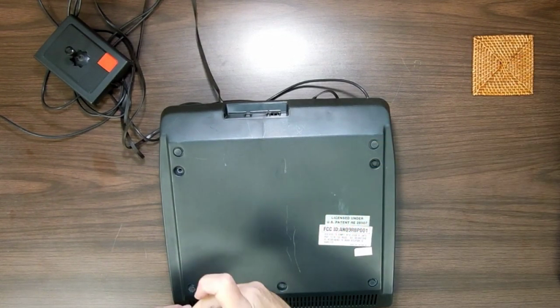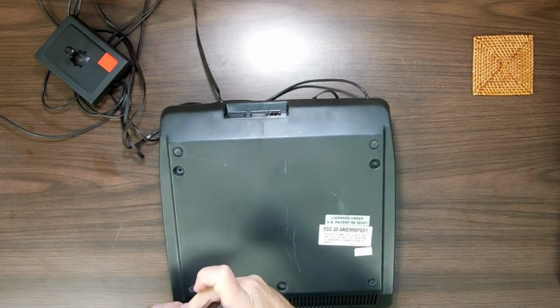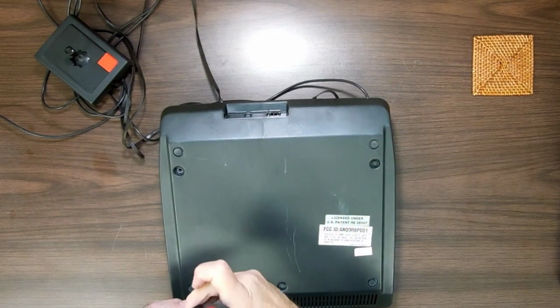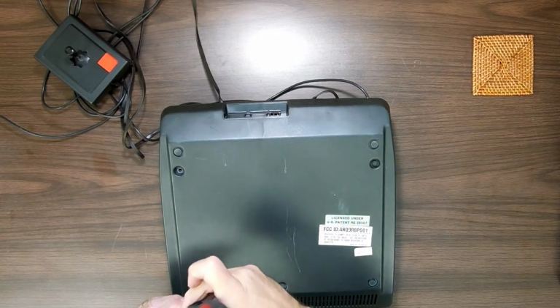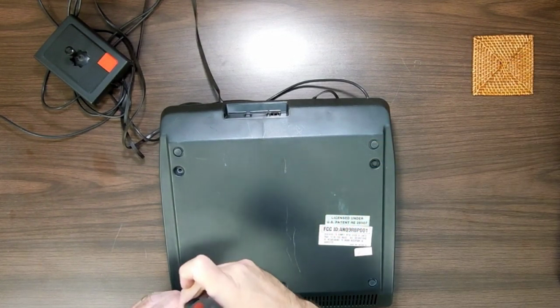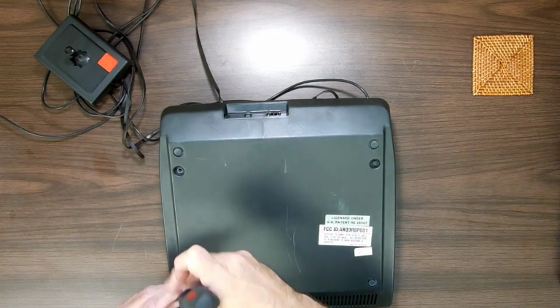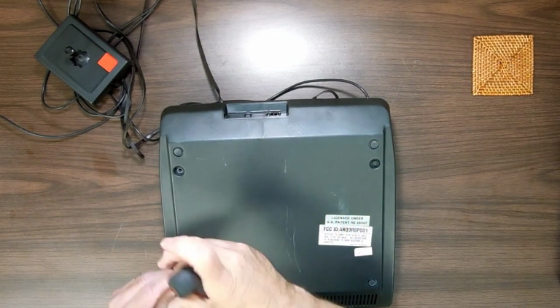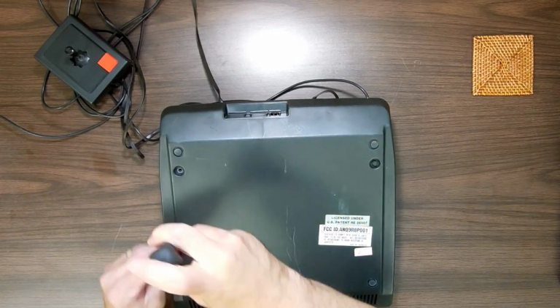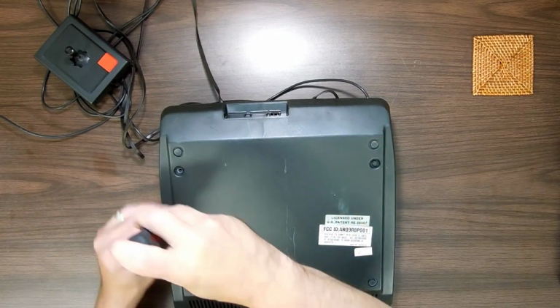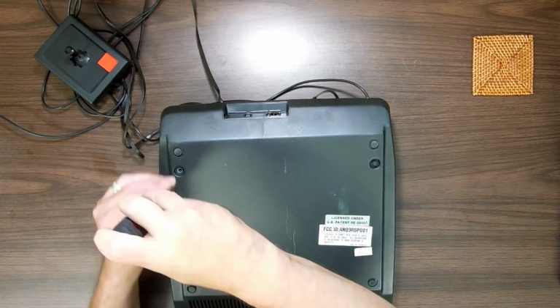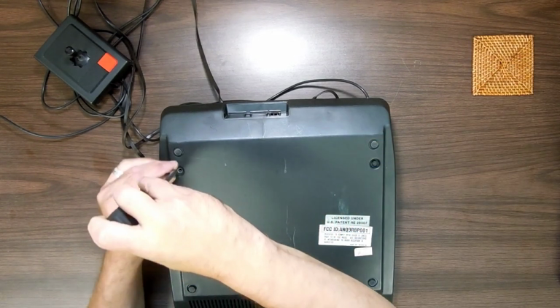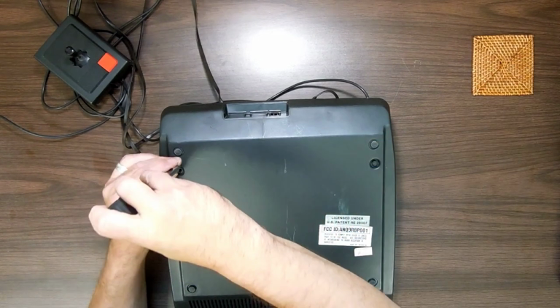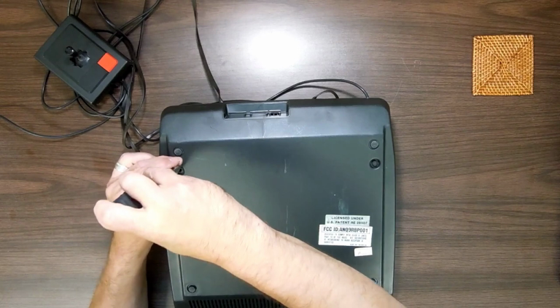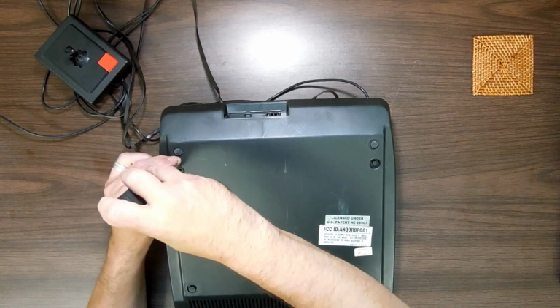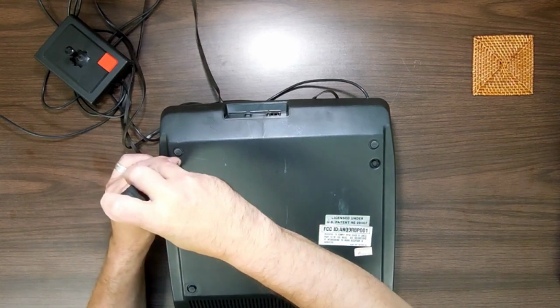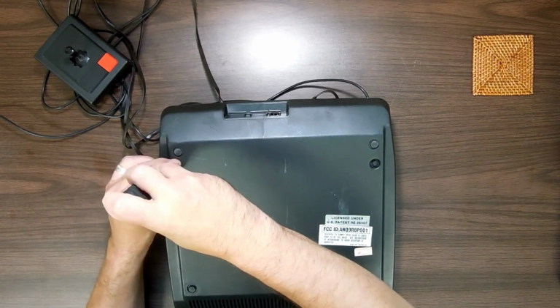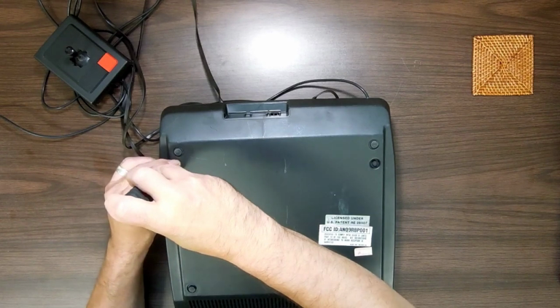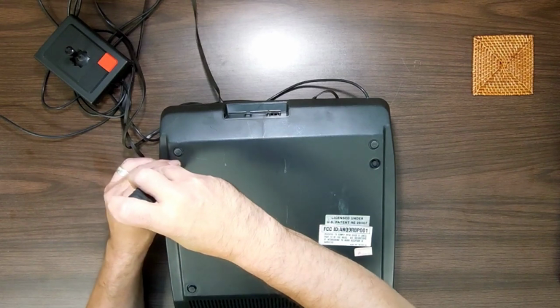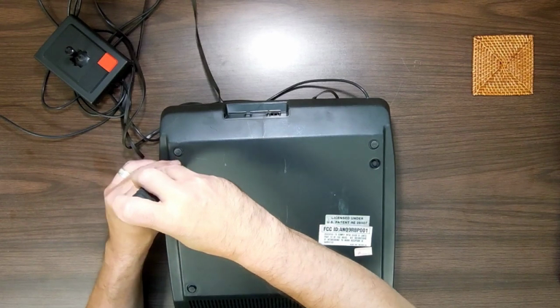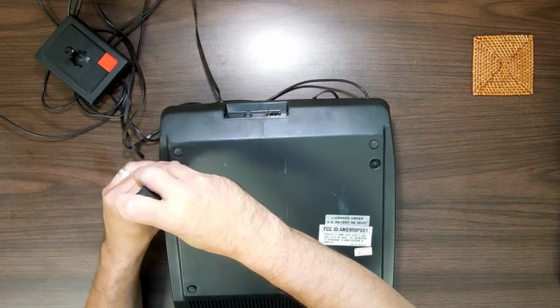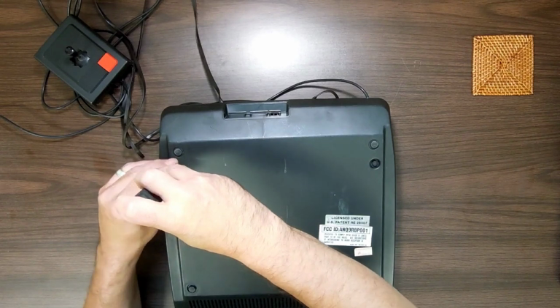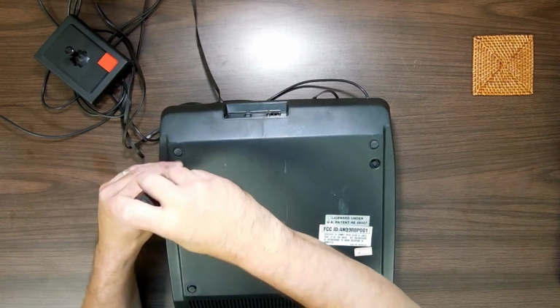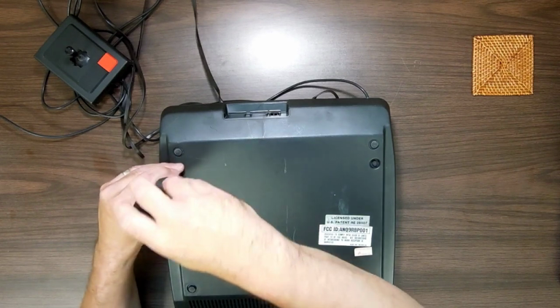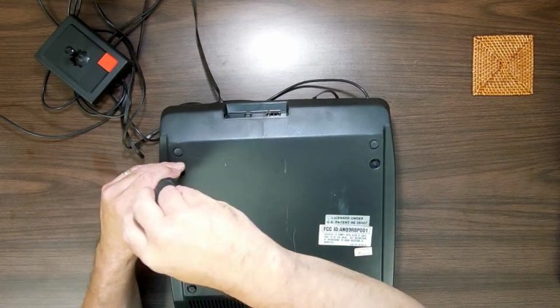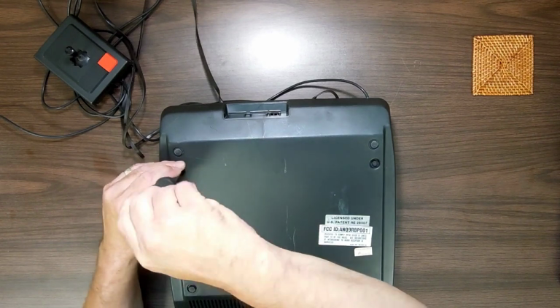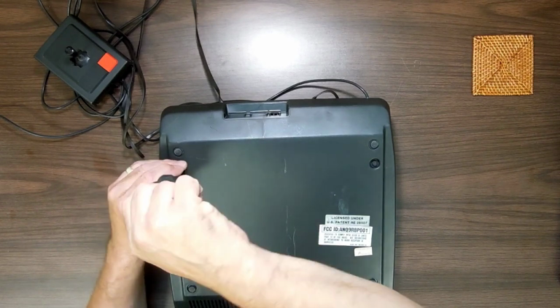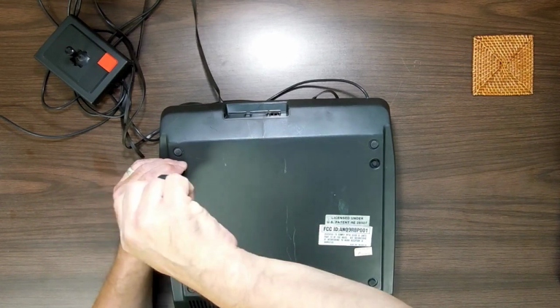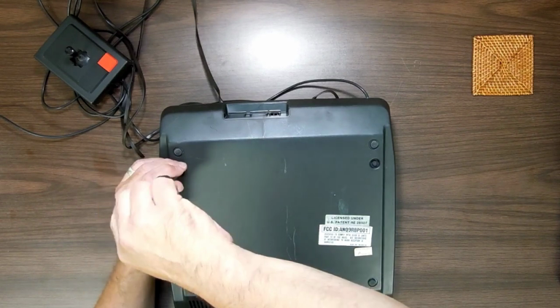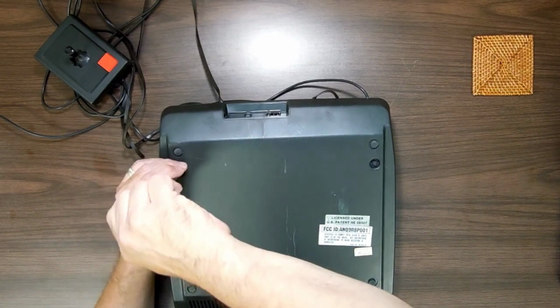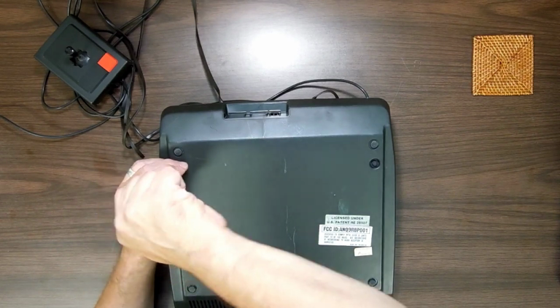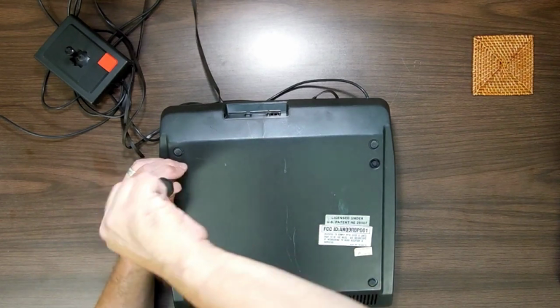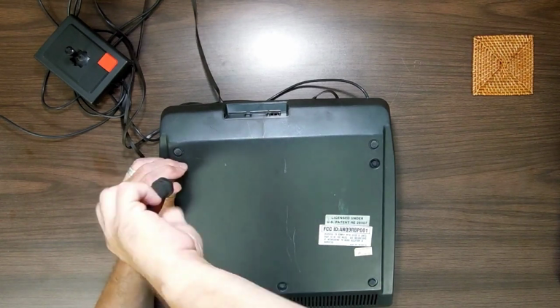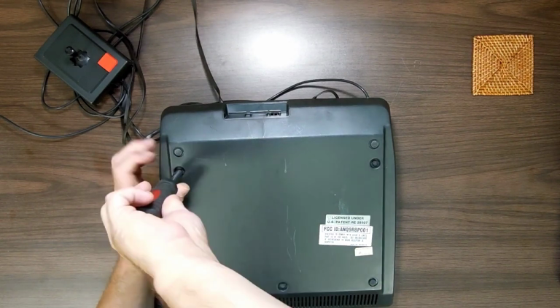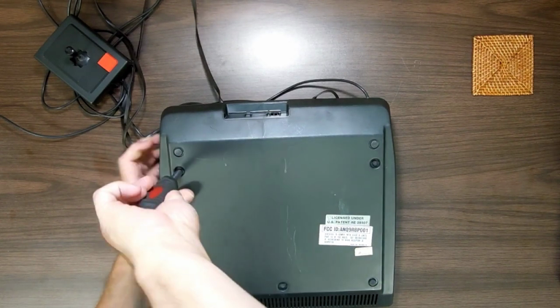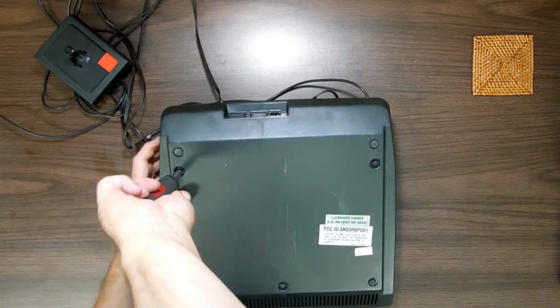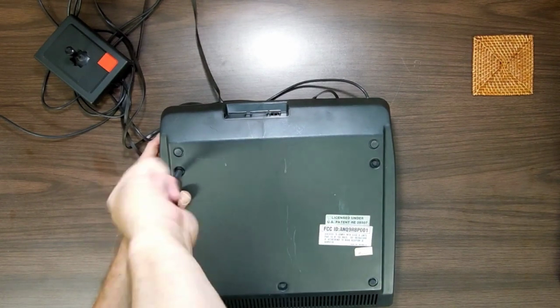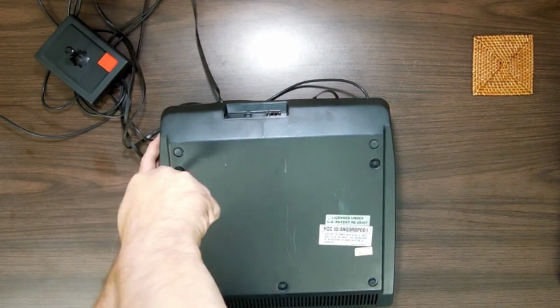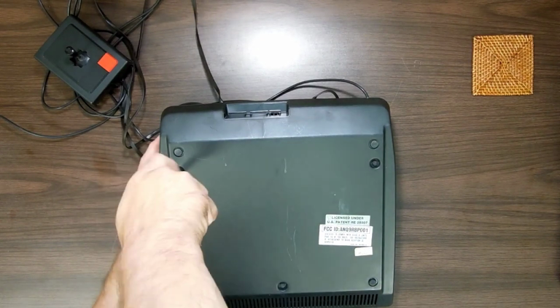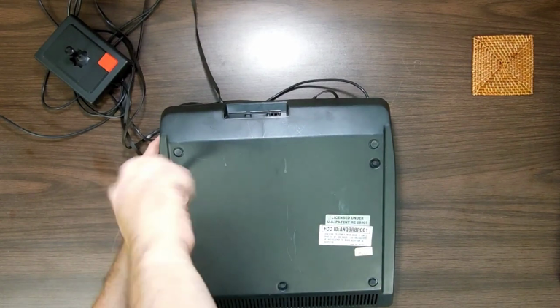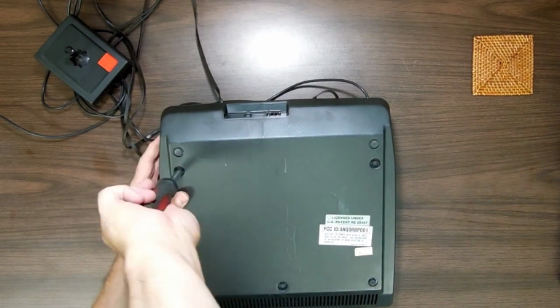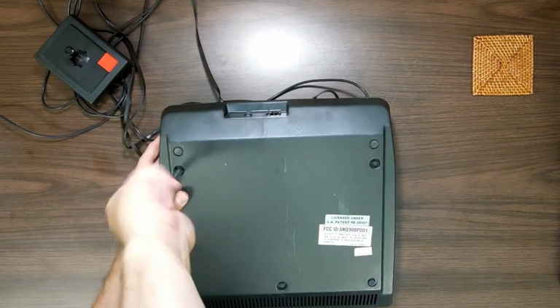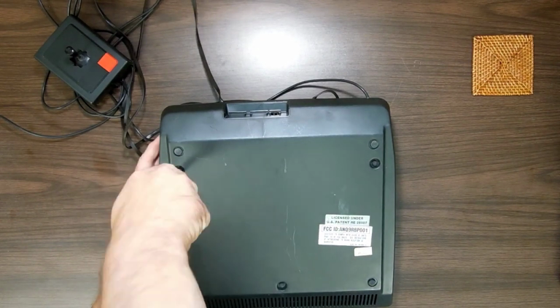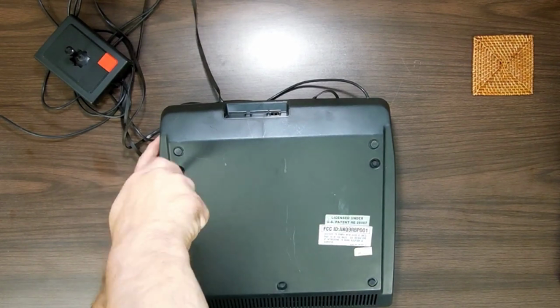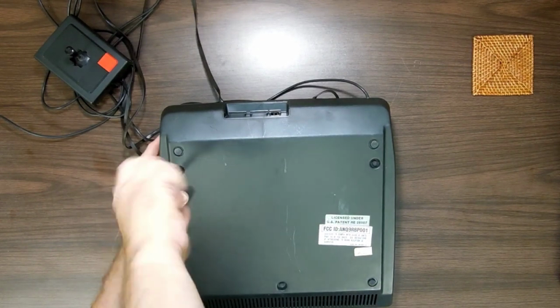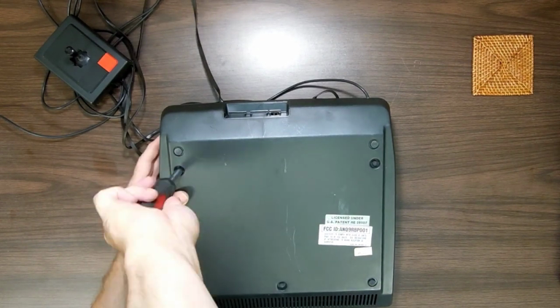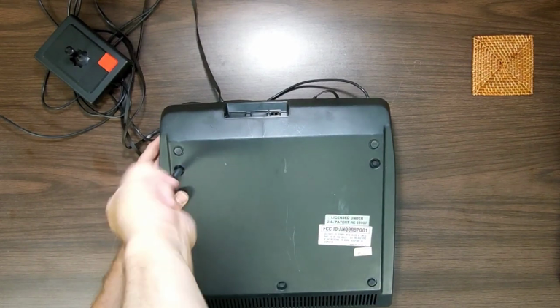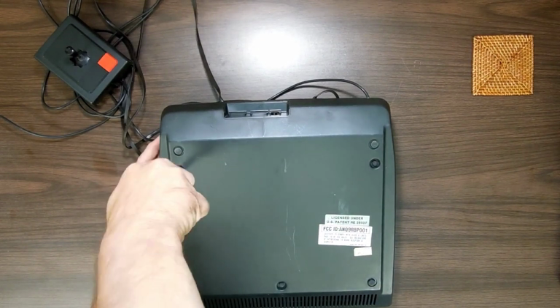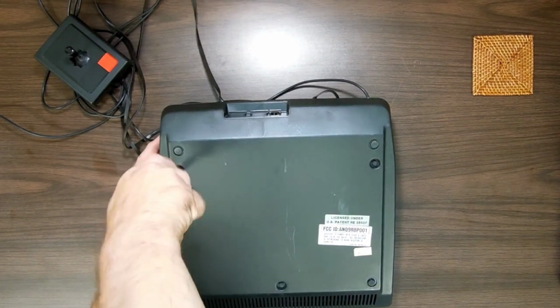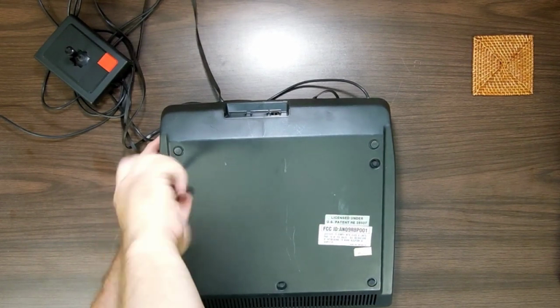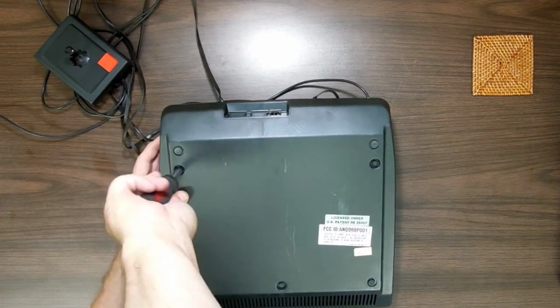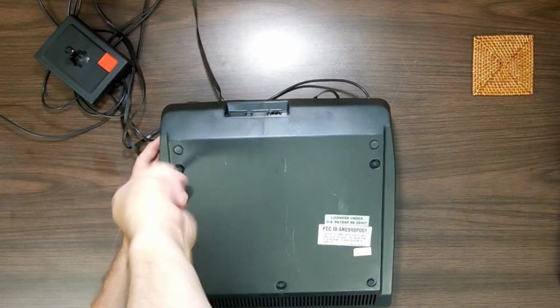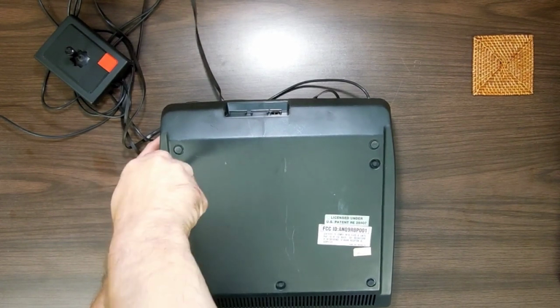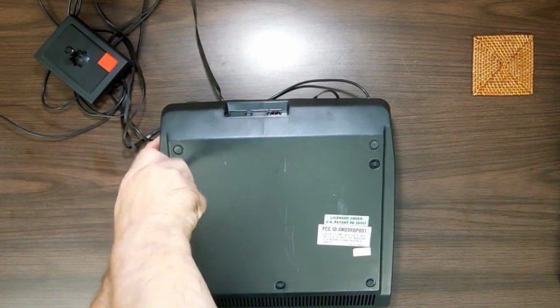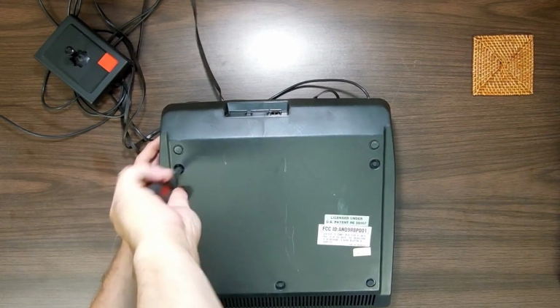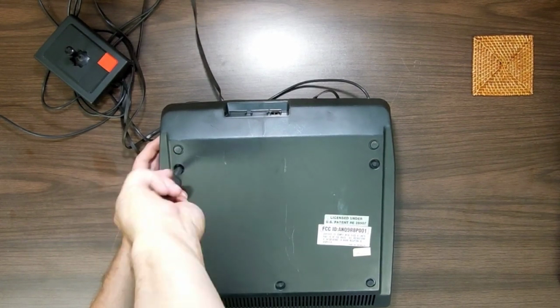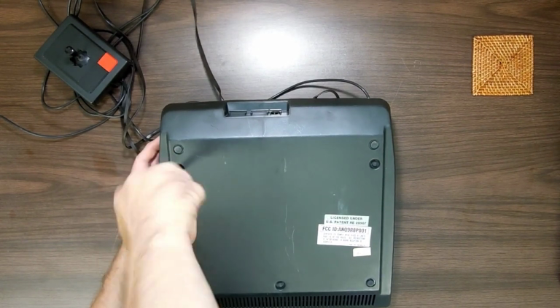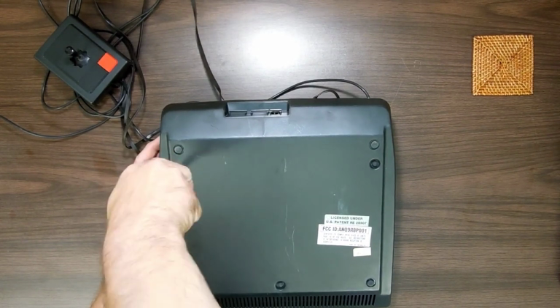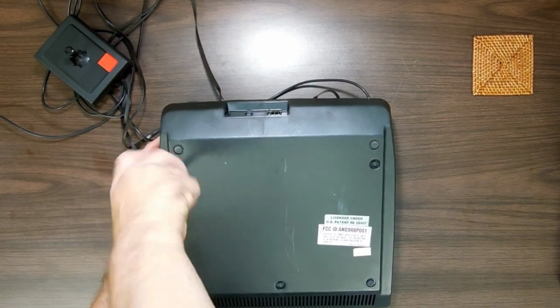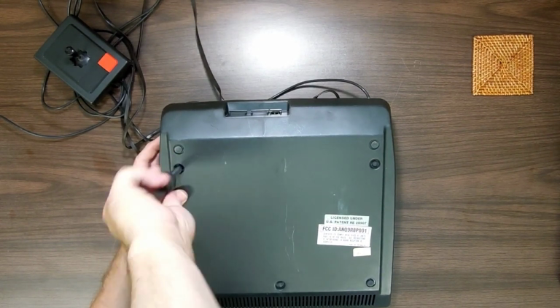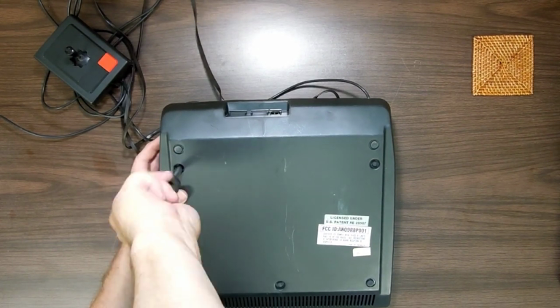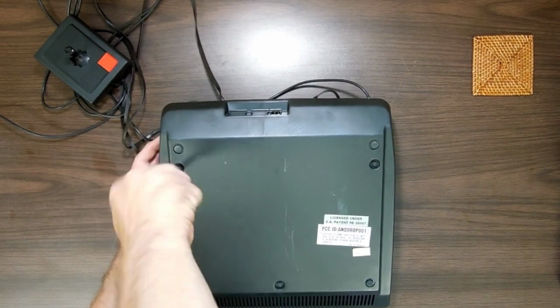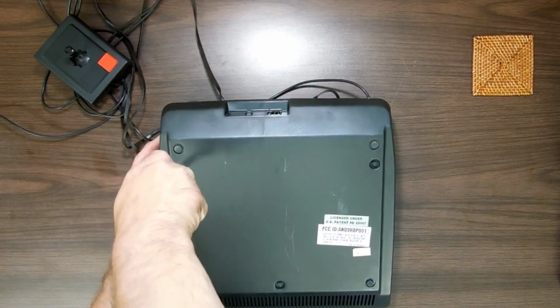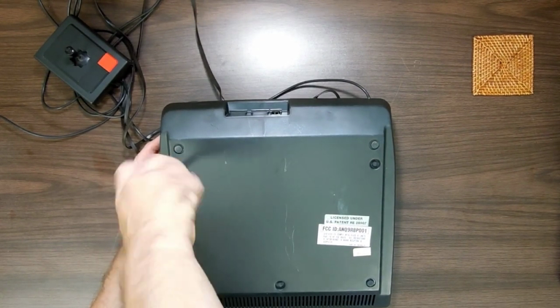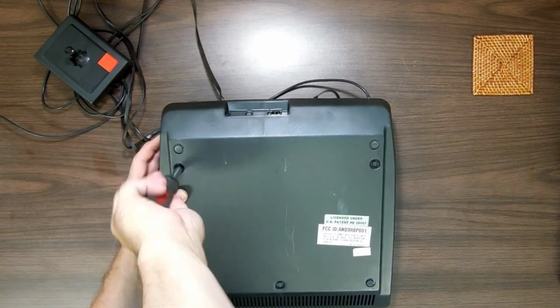Let's put this back on and then pop open one of the joysticks. I just want to get a look at what they're like inside.